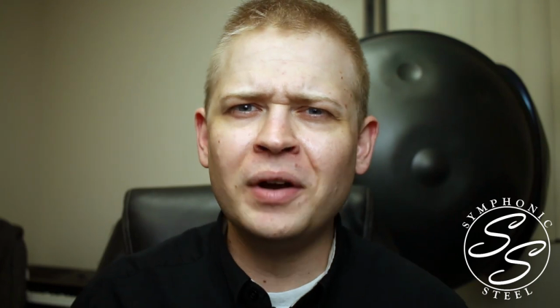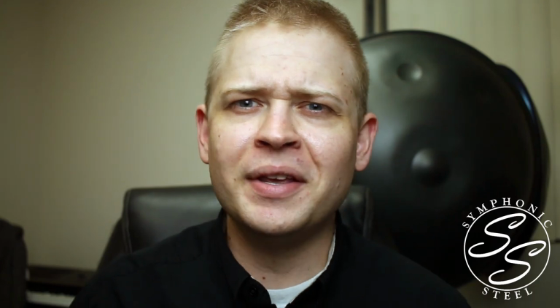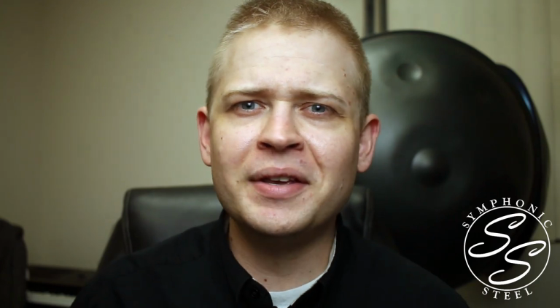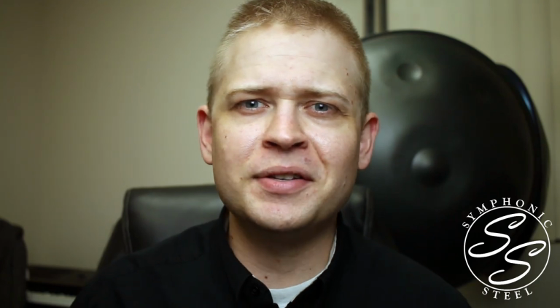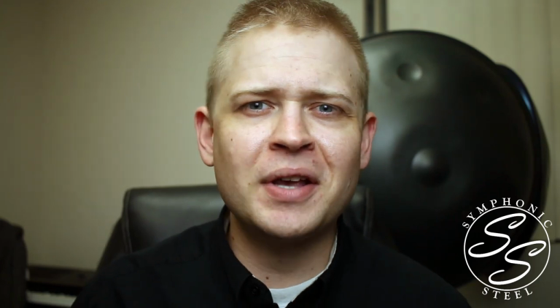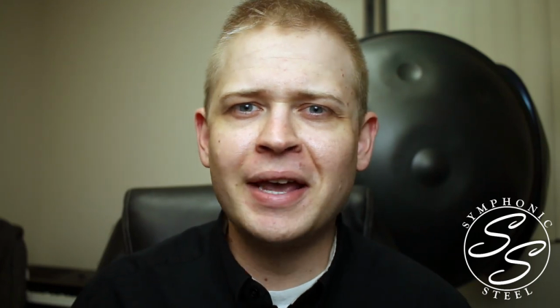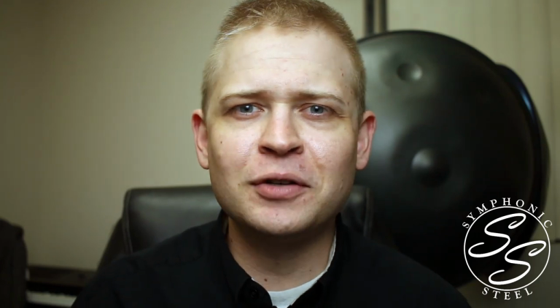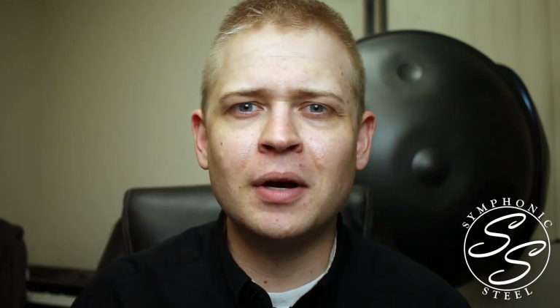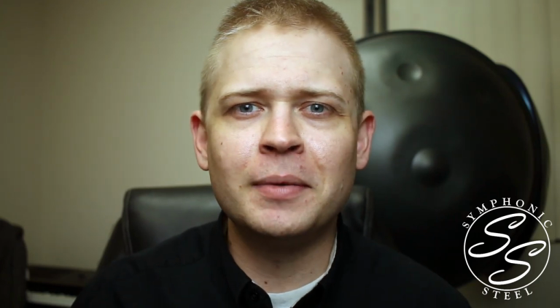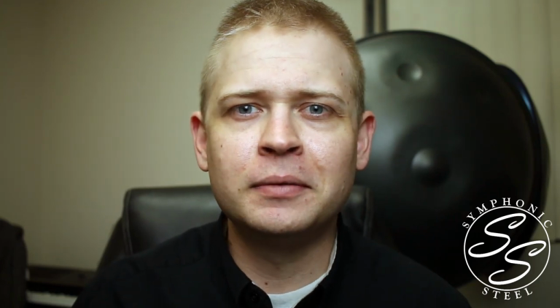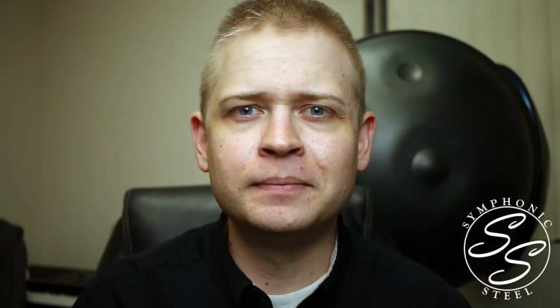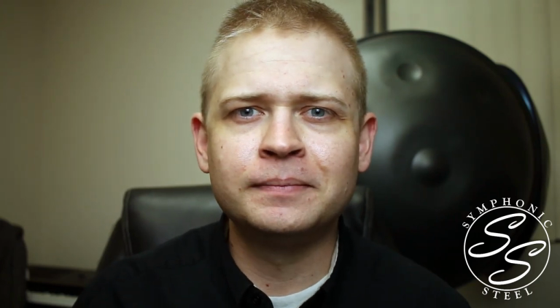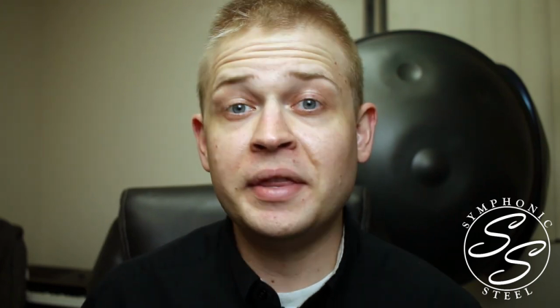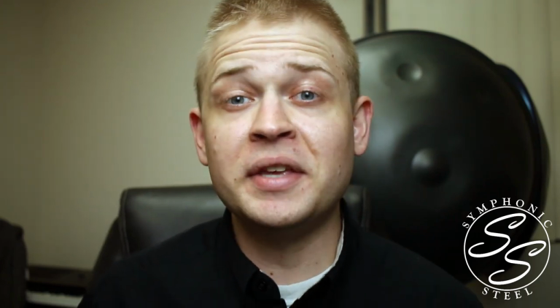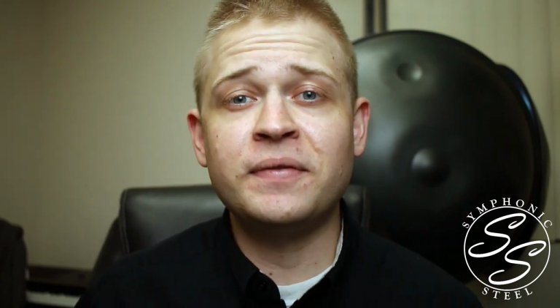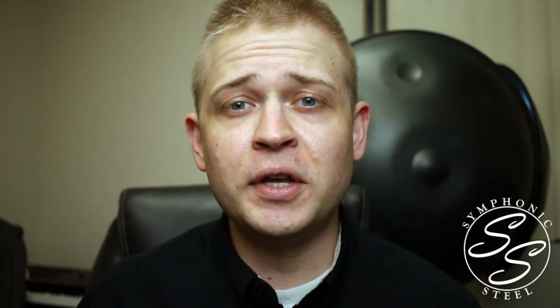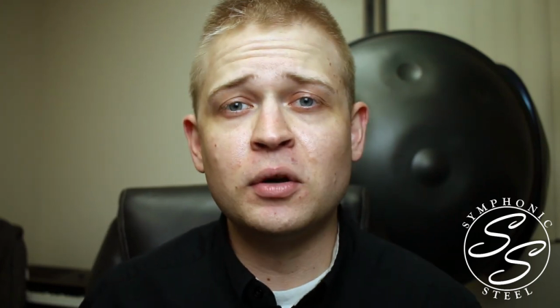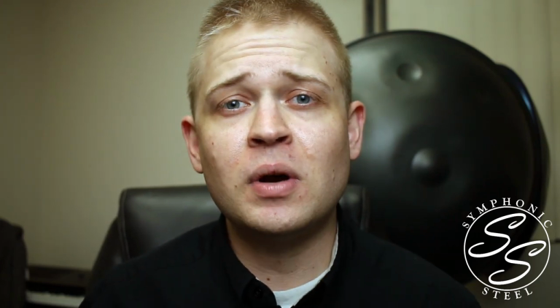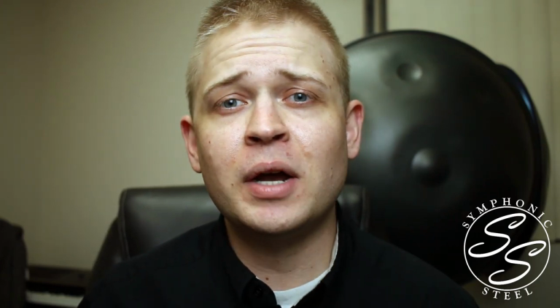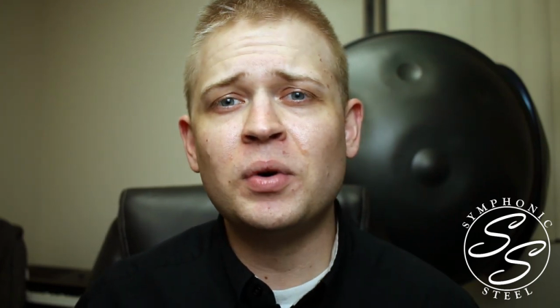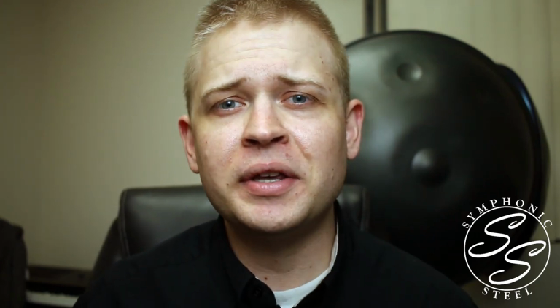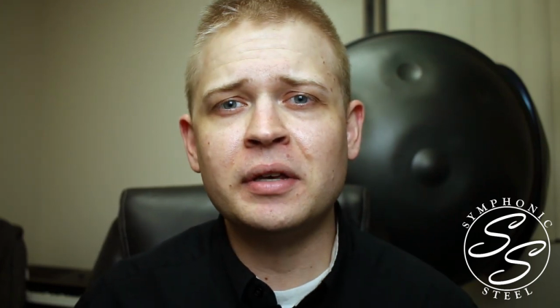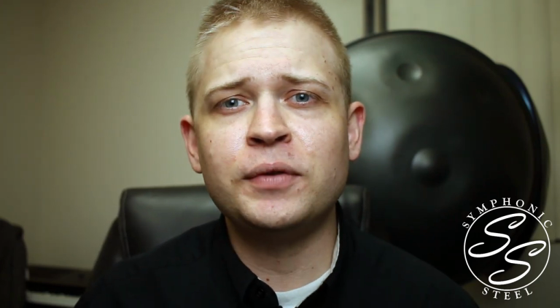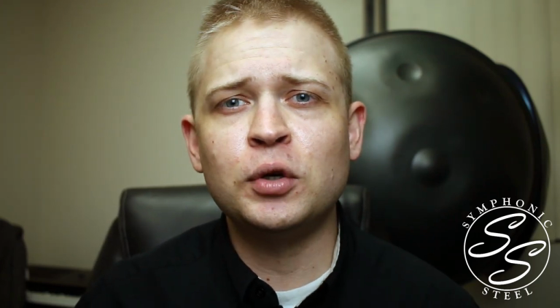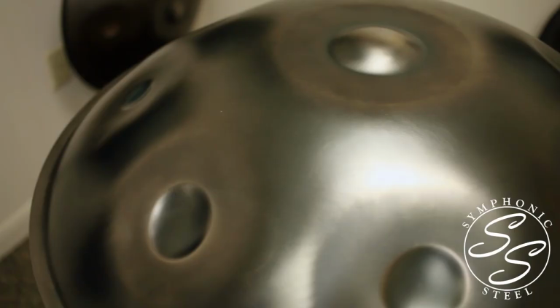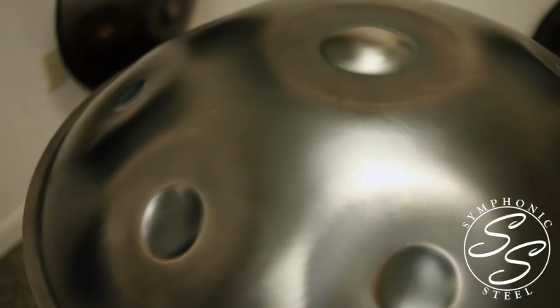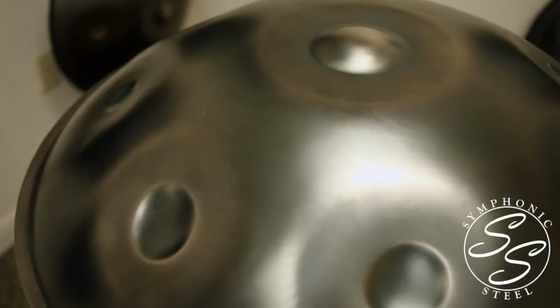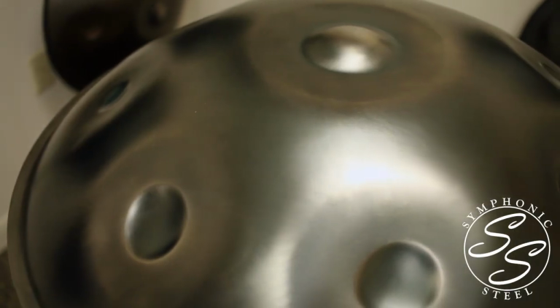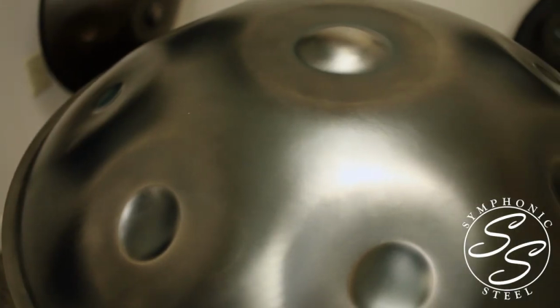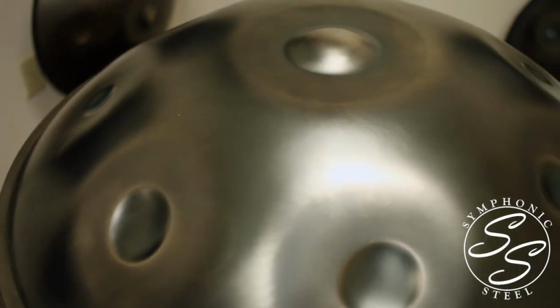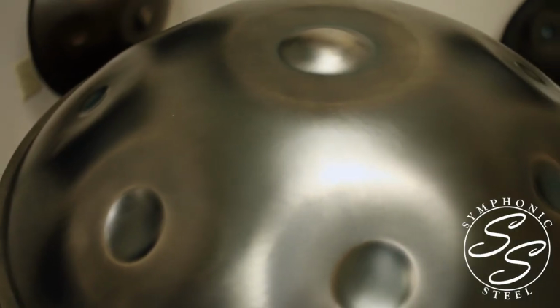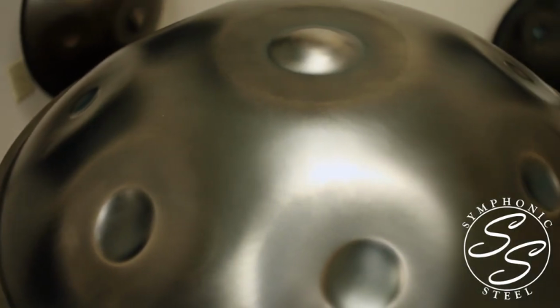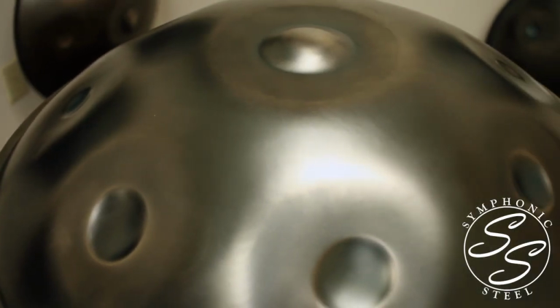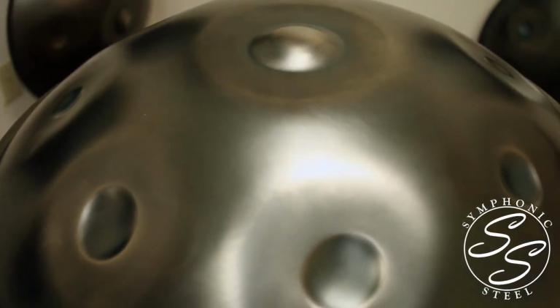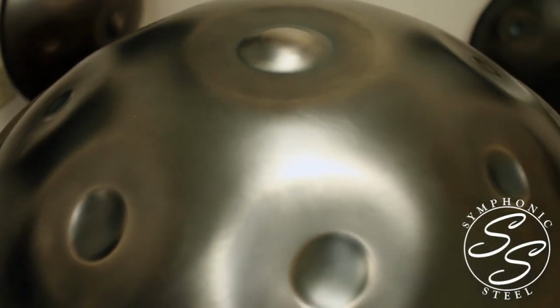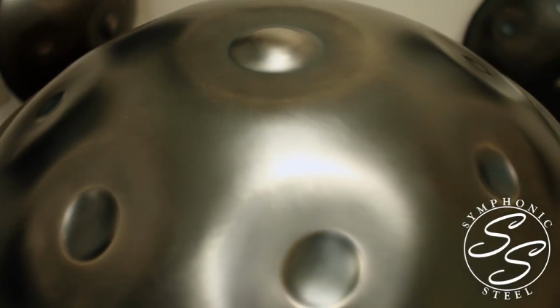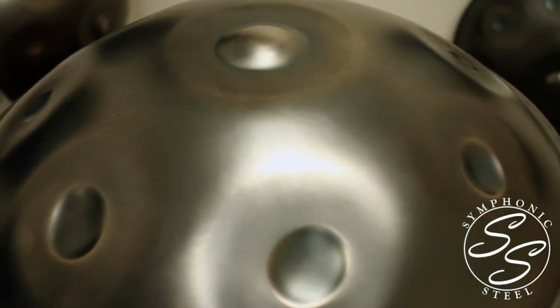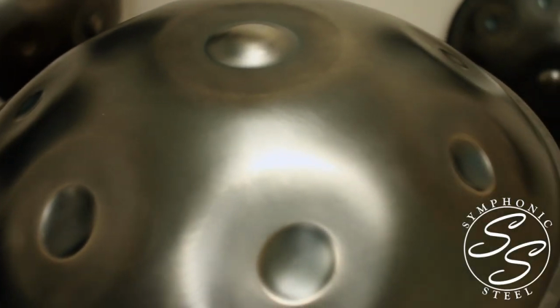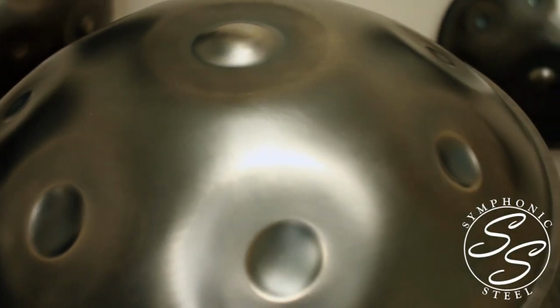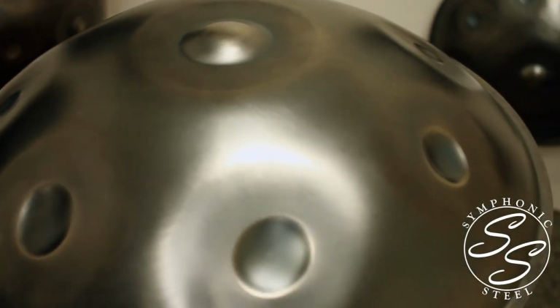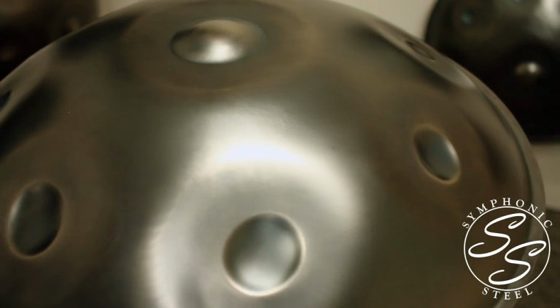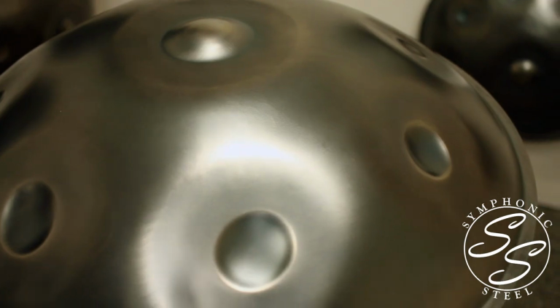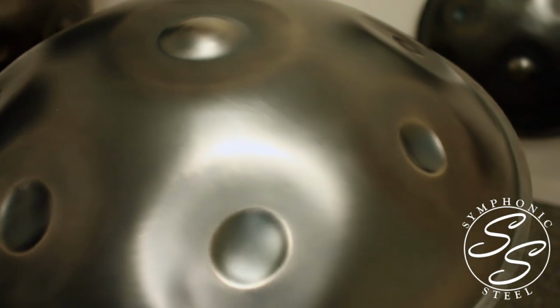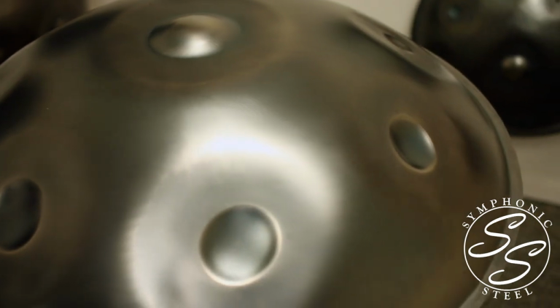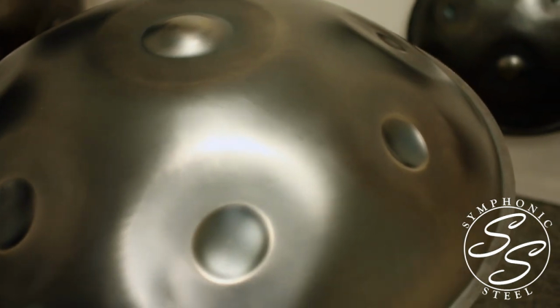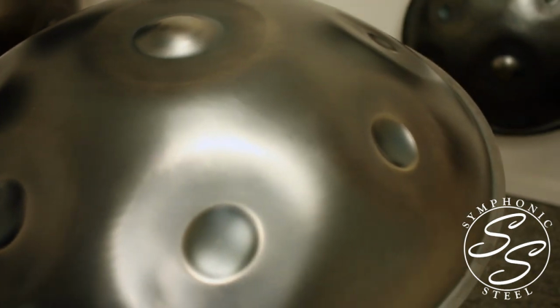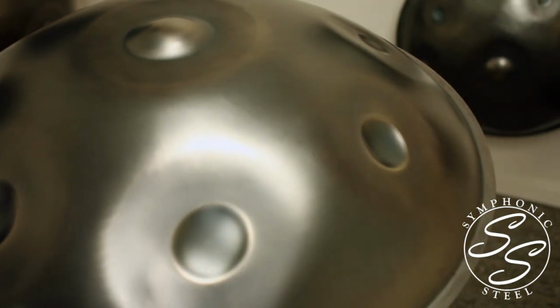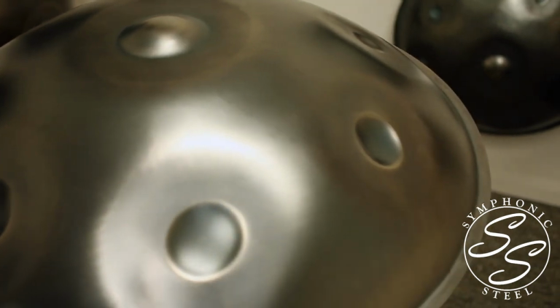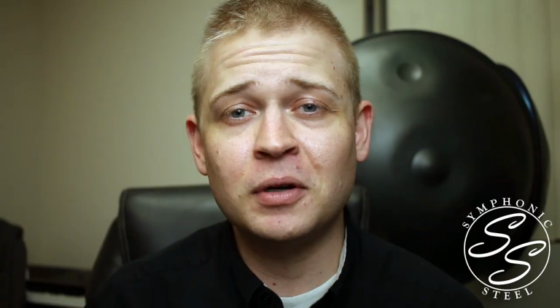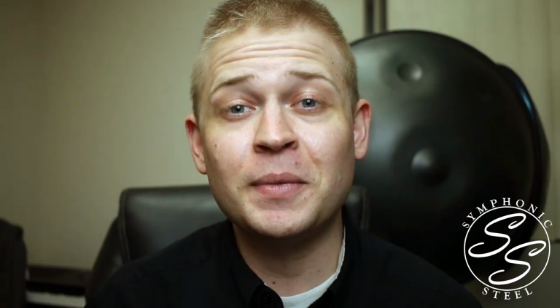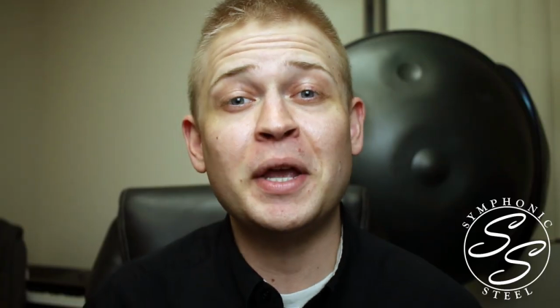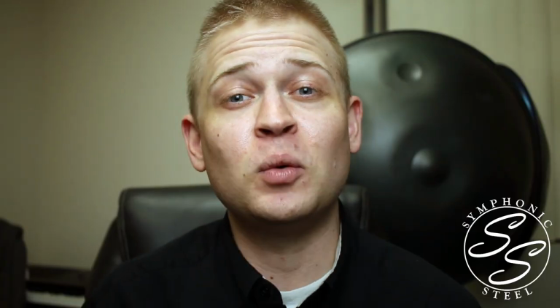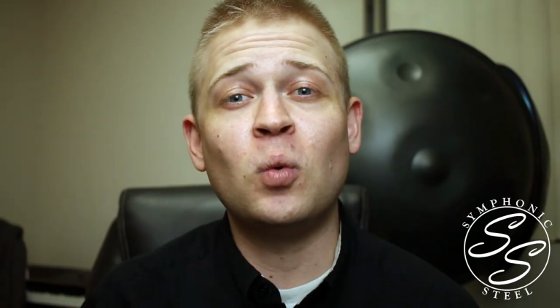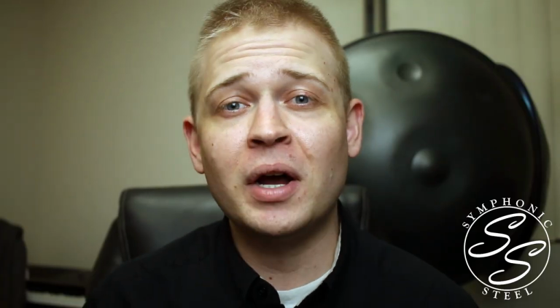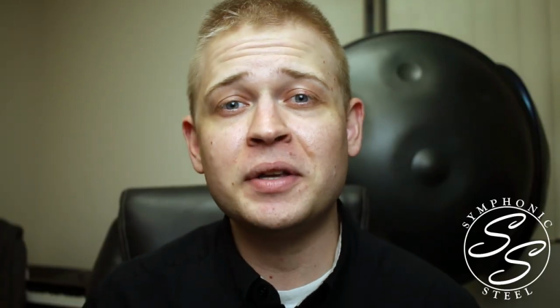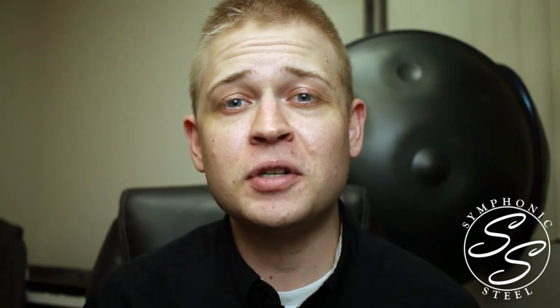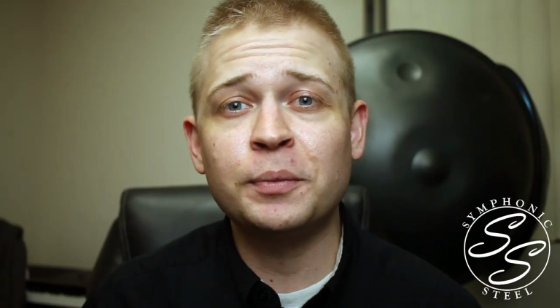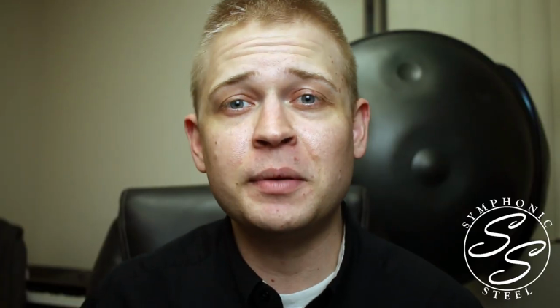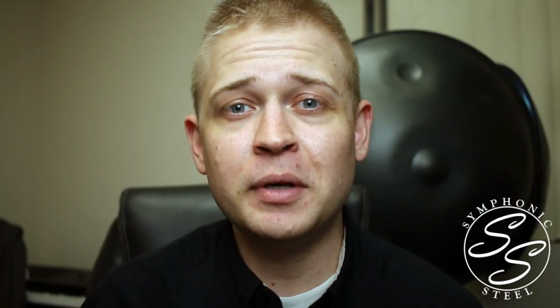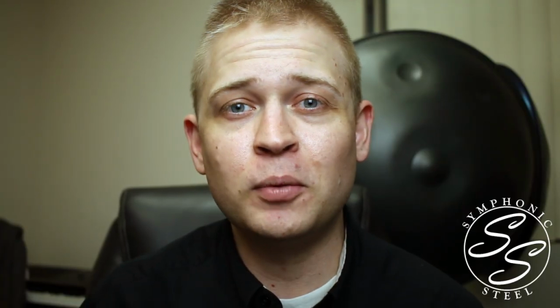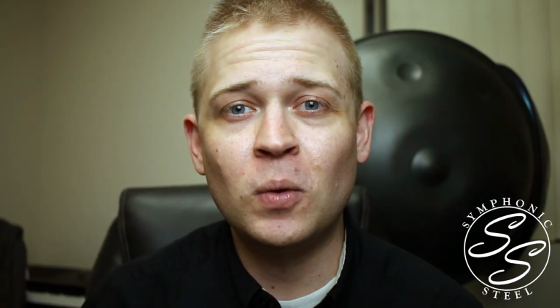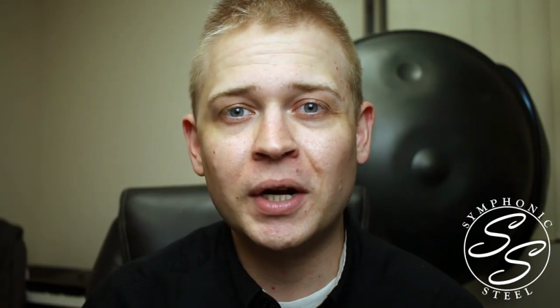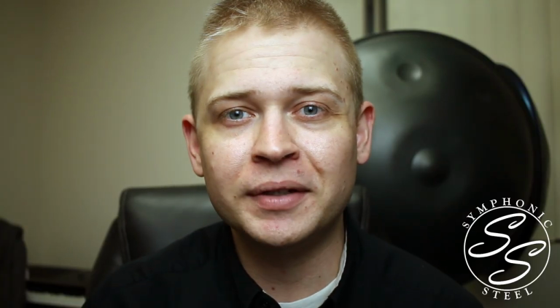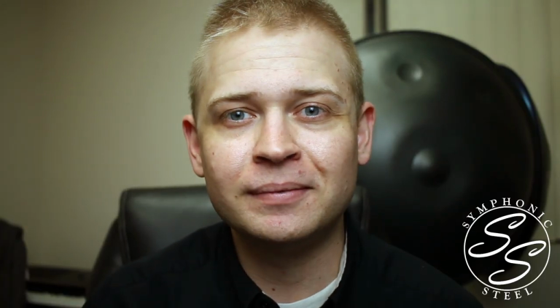What is a hang drum? In this video I want to give you a quick rundown of what it is, where it came from, and why so many people want it.